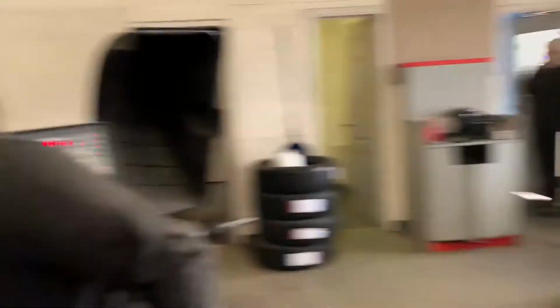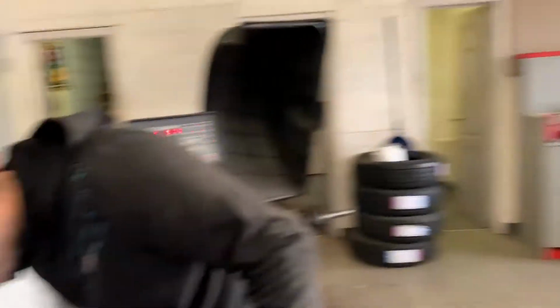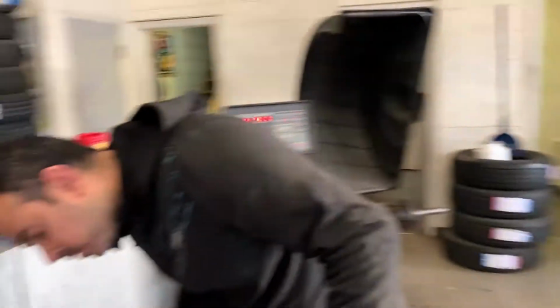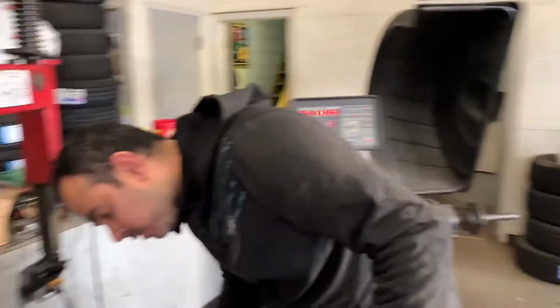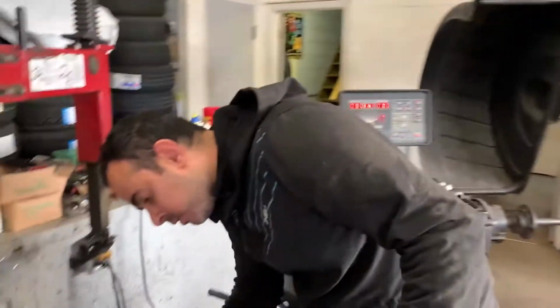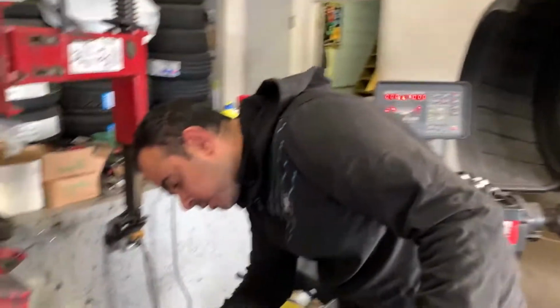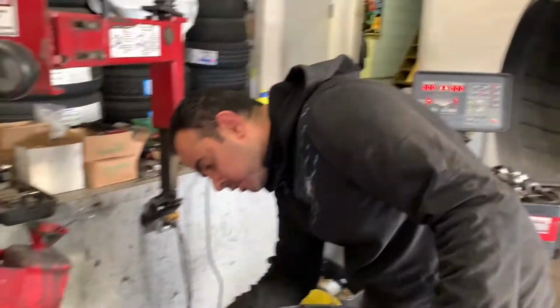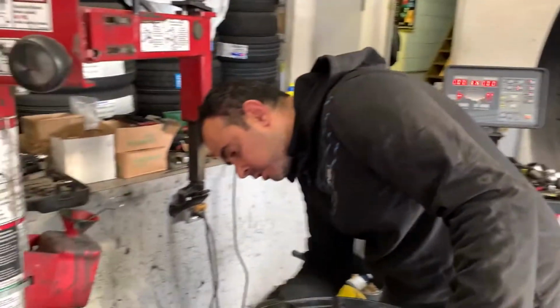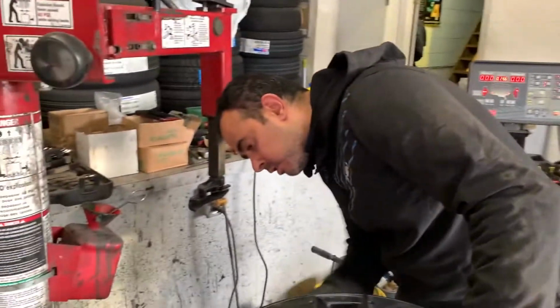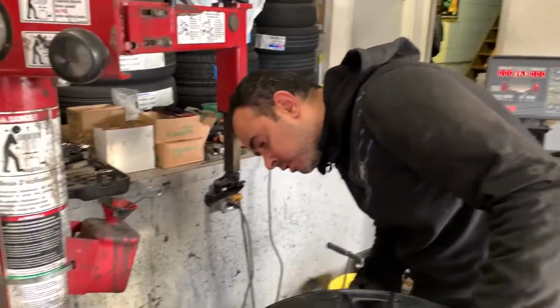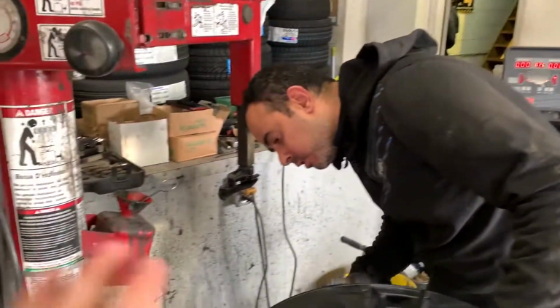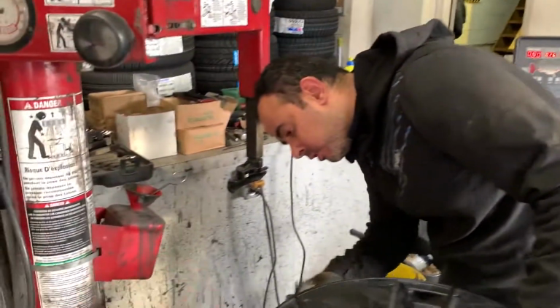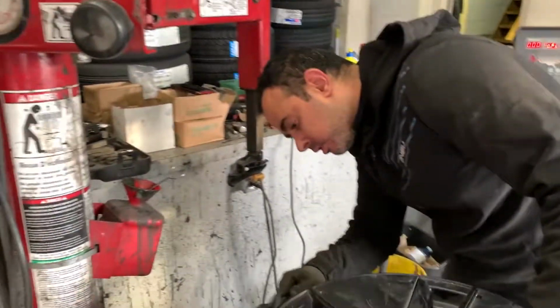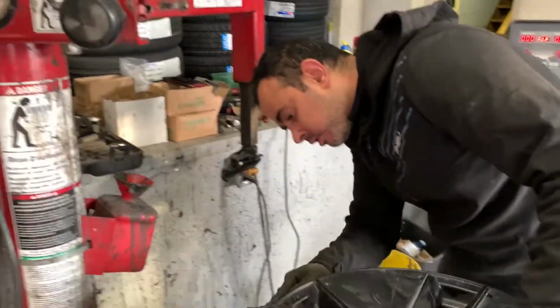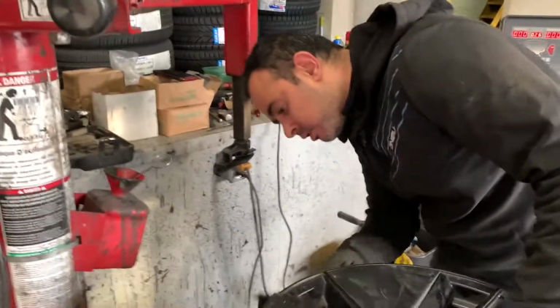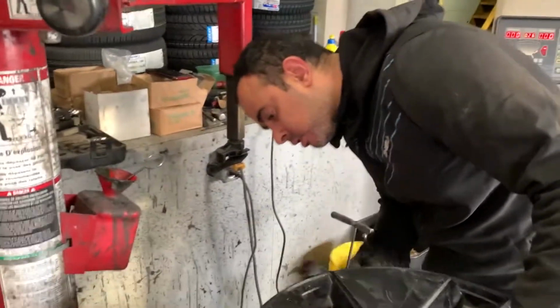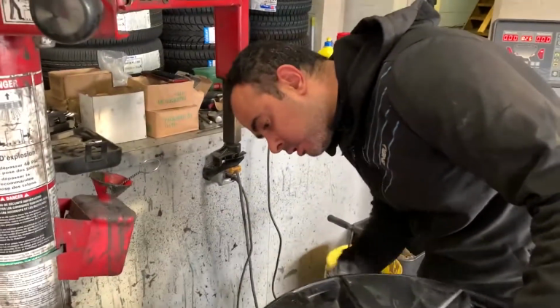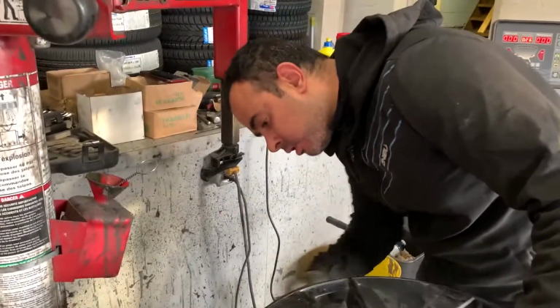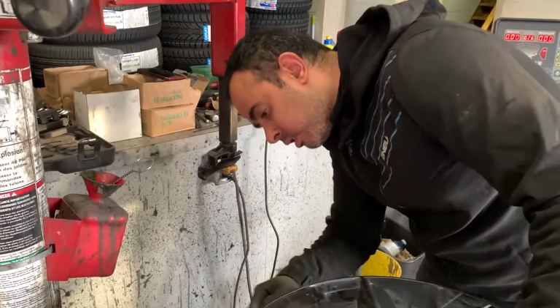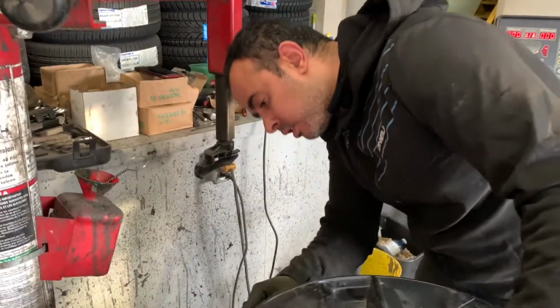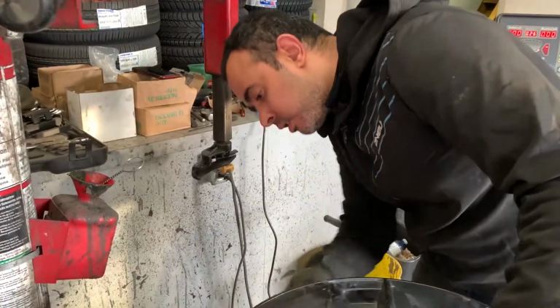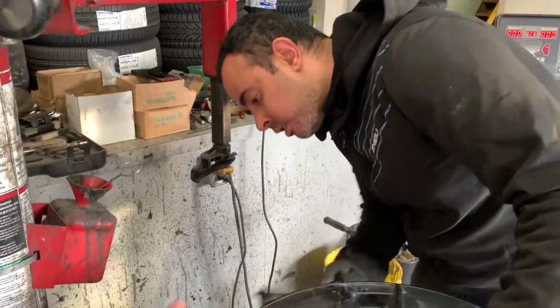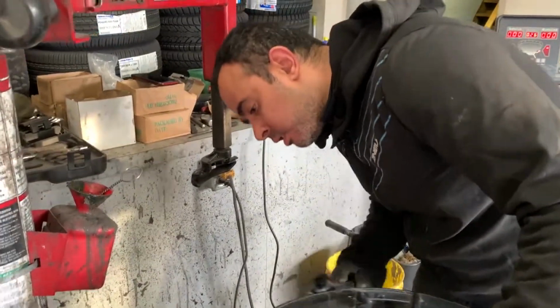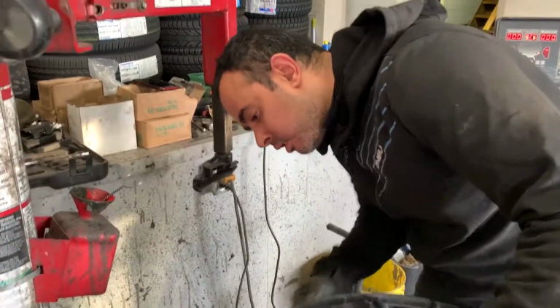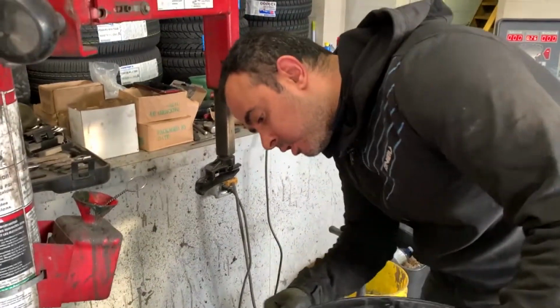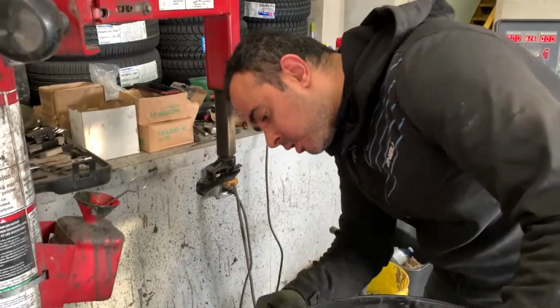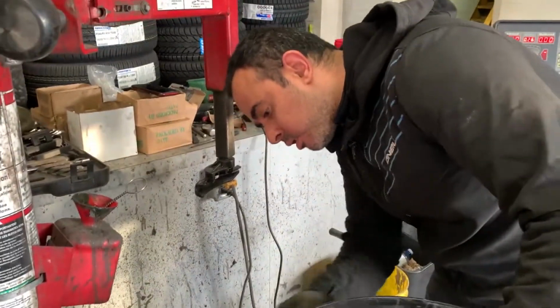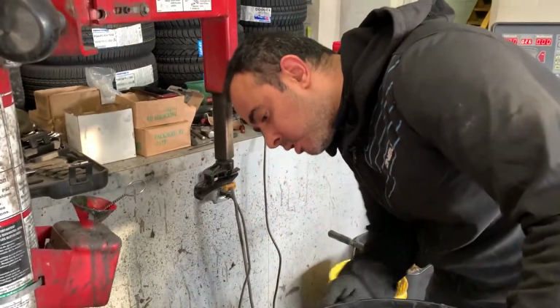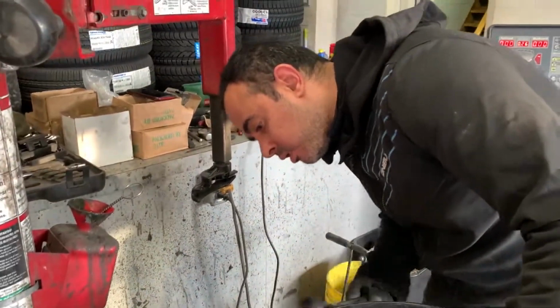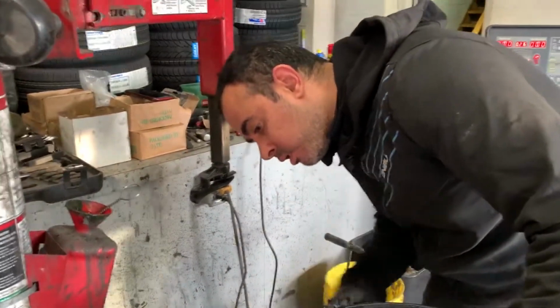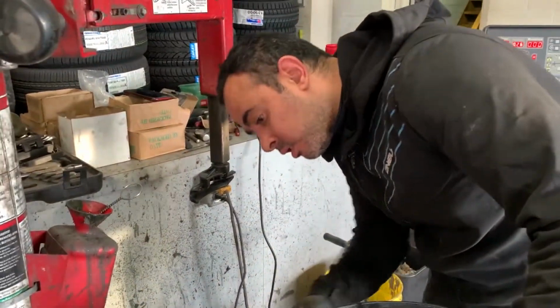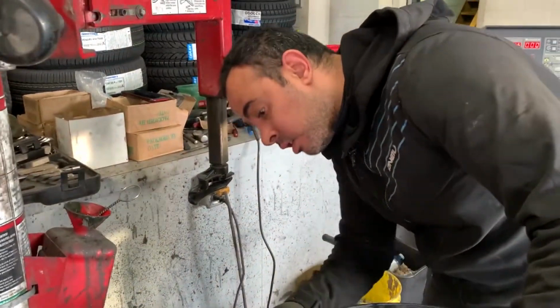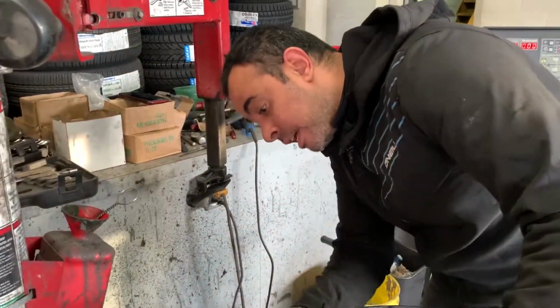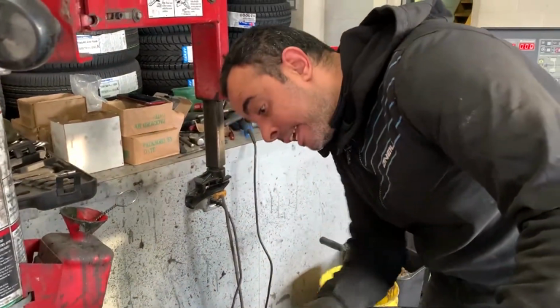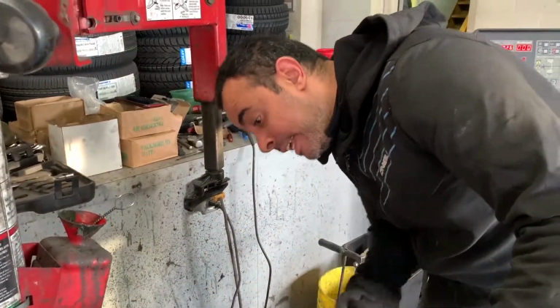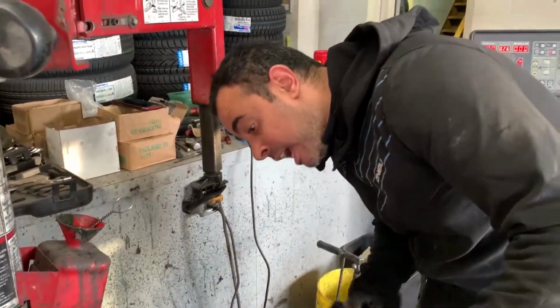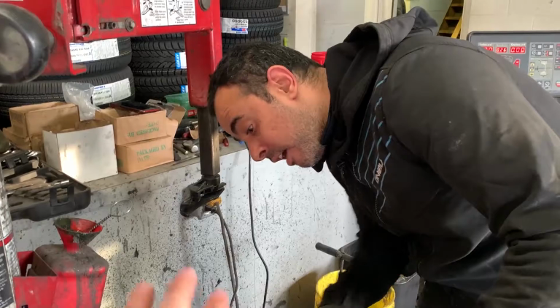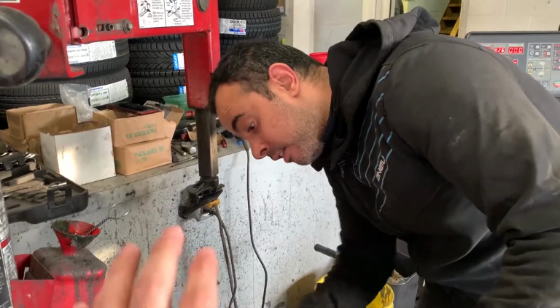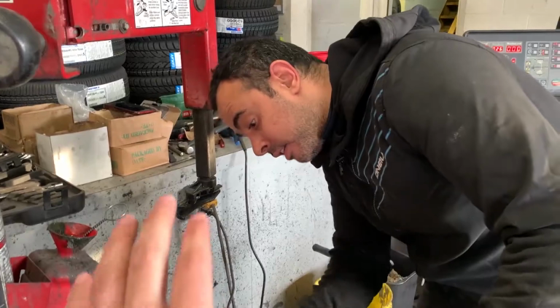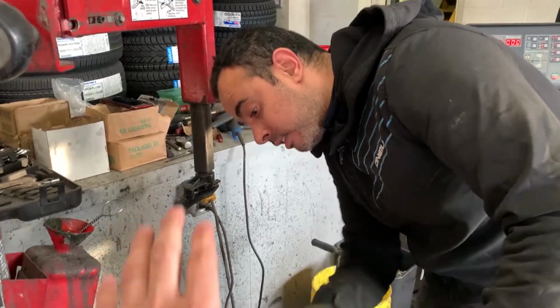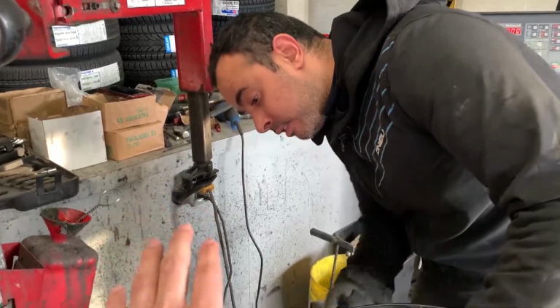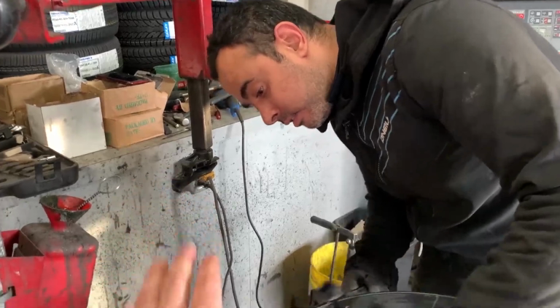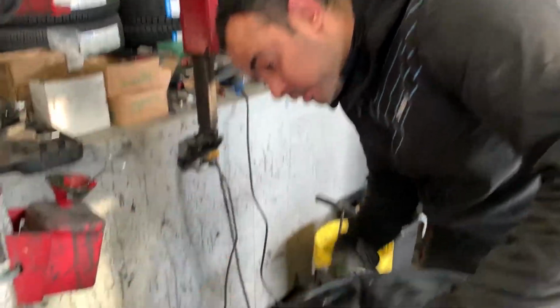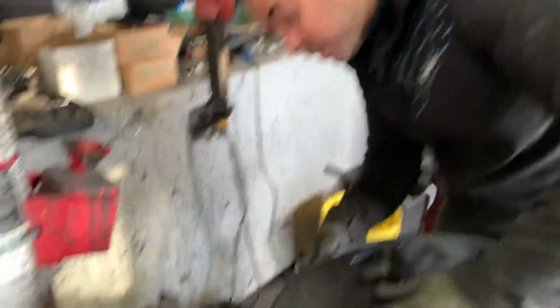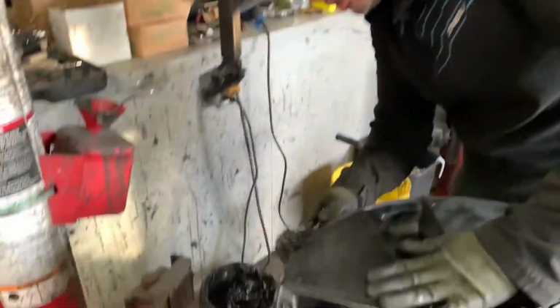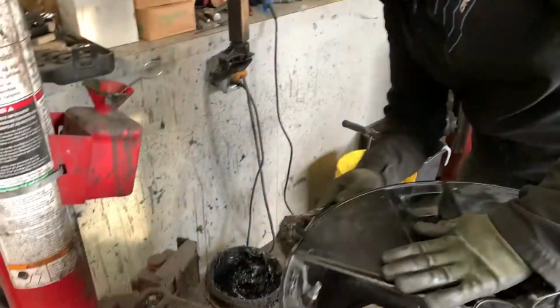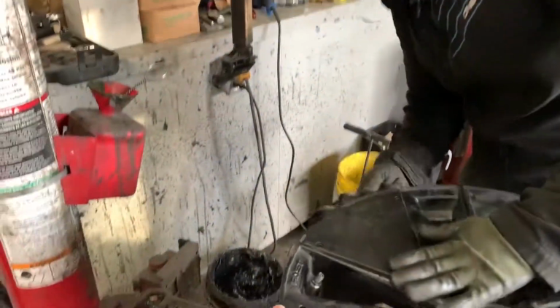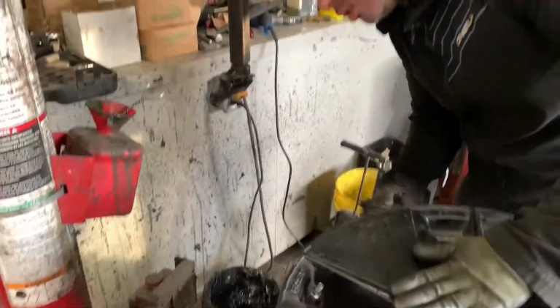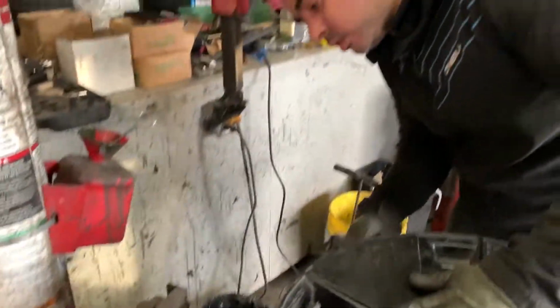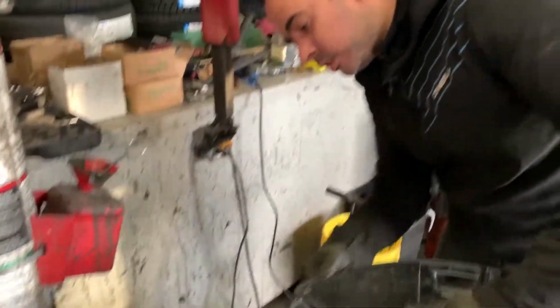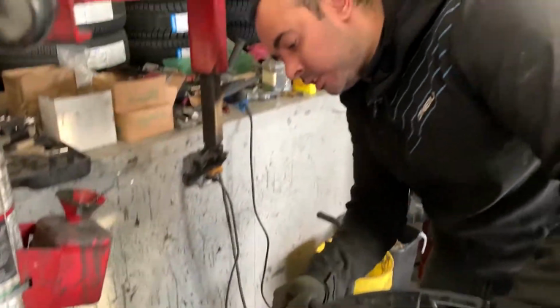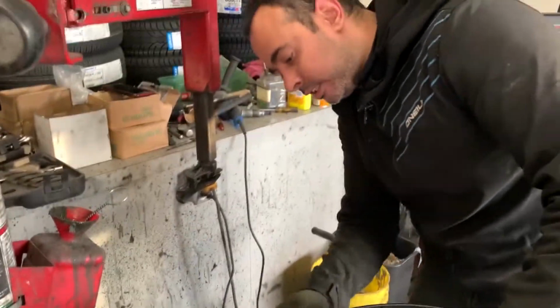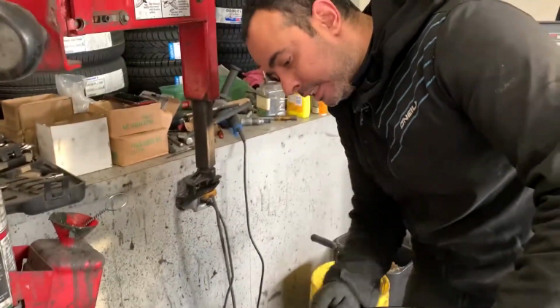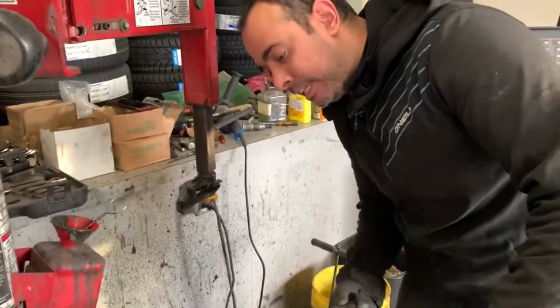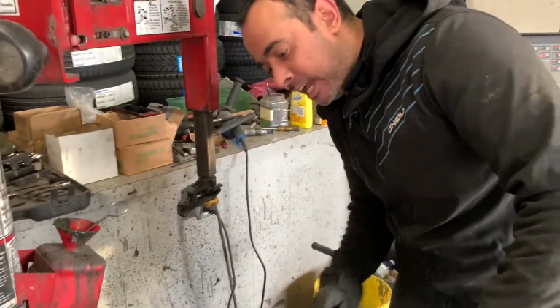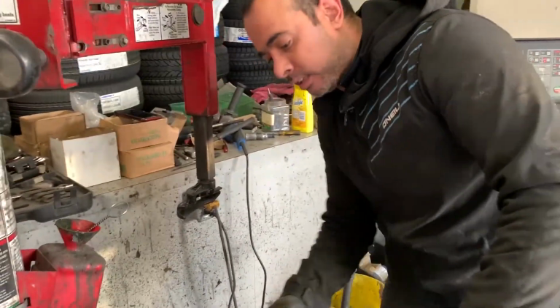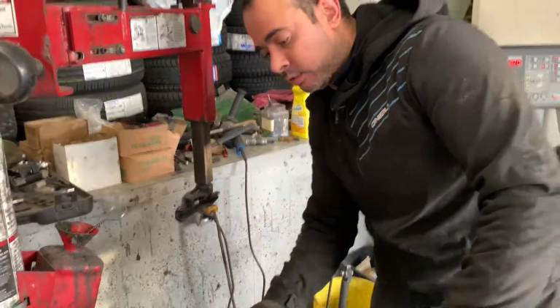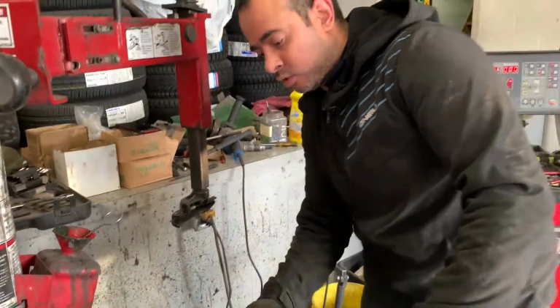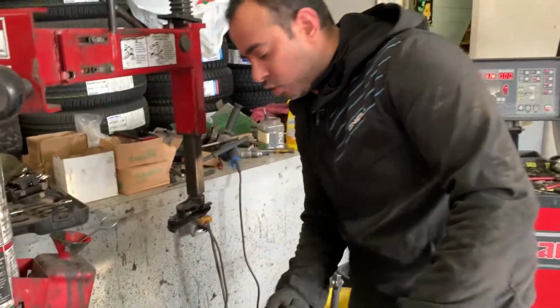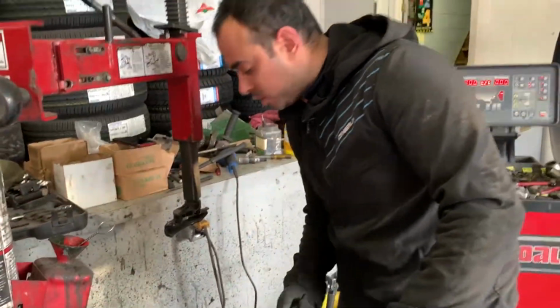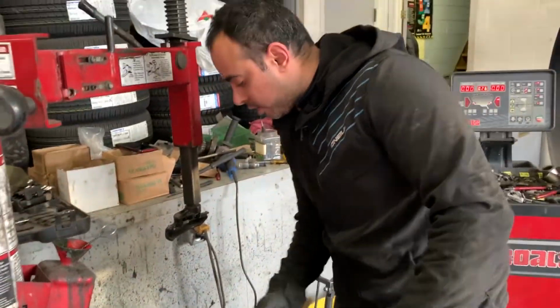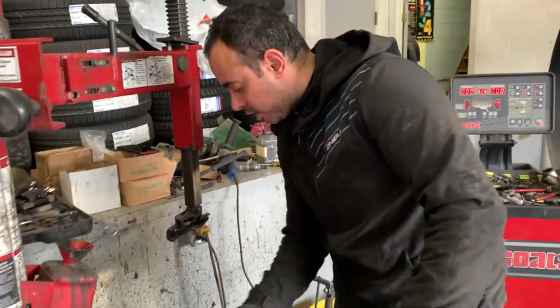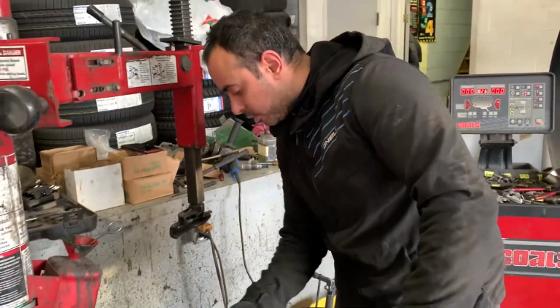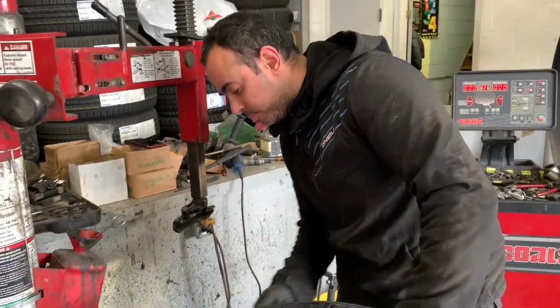It means if people want to change their tires and they go to a shop, they want to make sure the shop has the right equipment — otherwise they'll damage or scratch the rim.